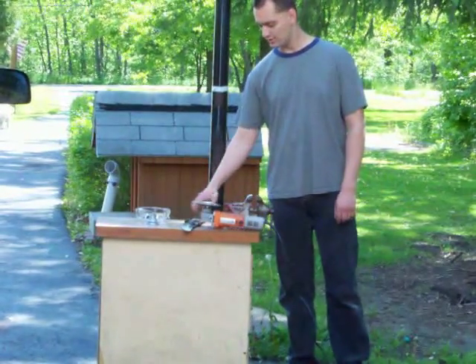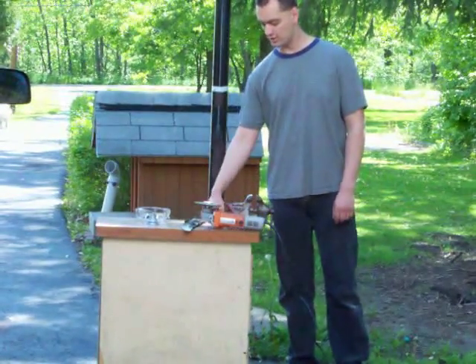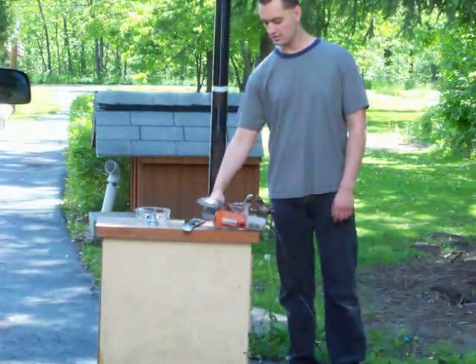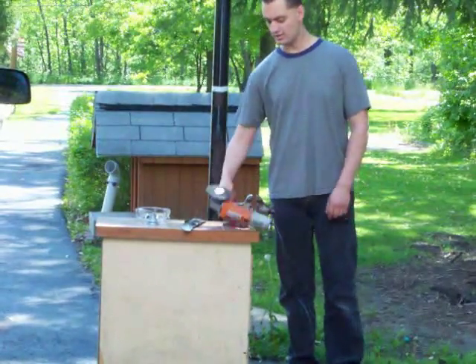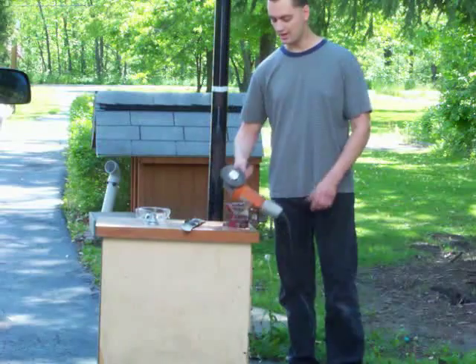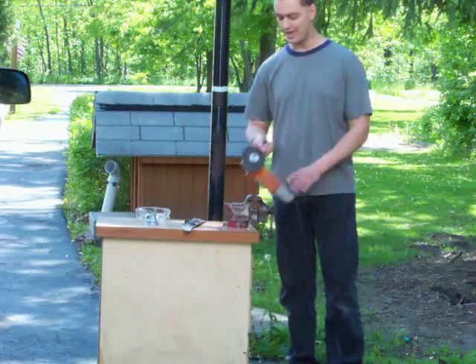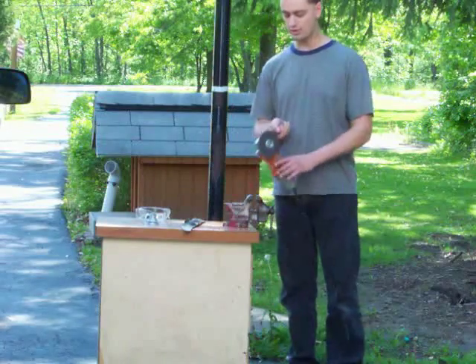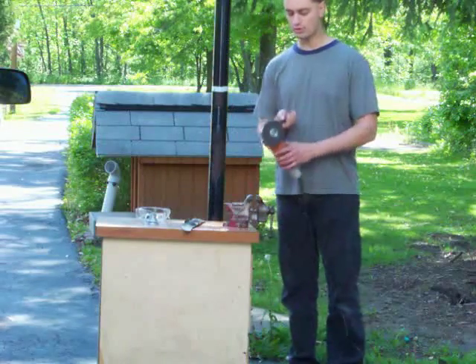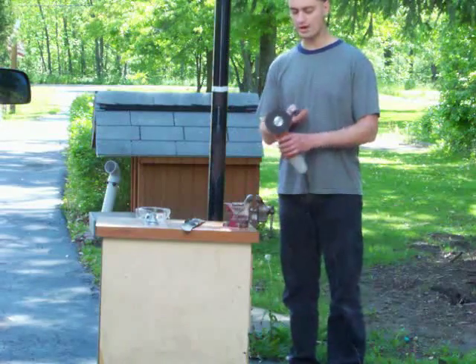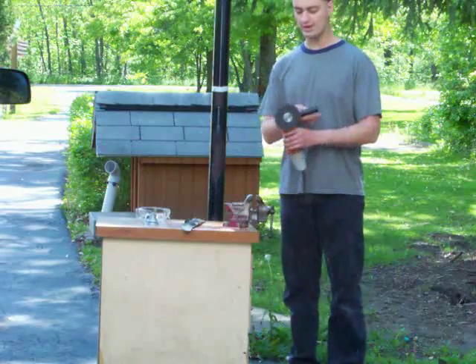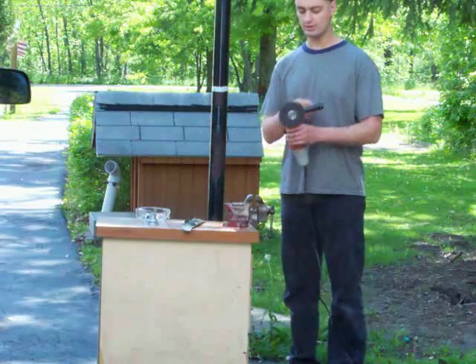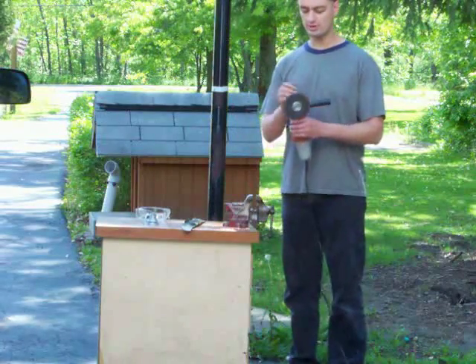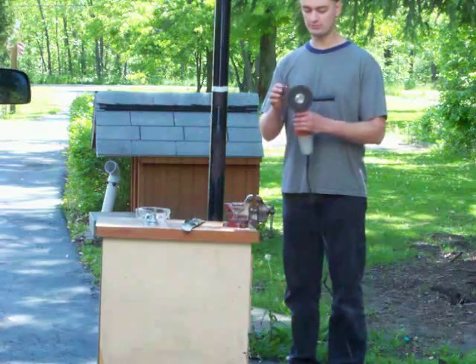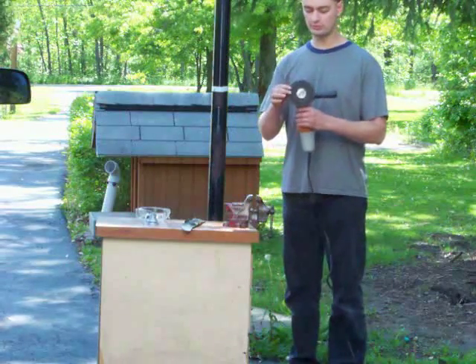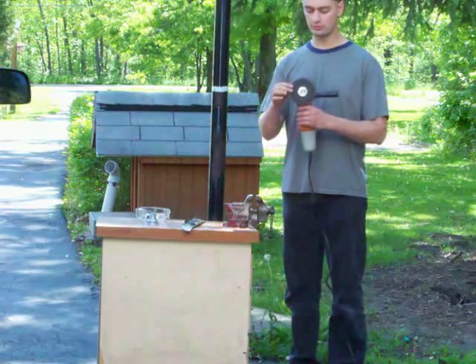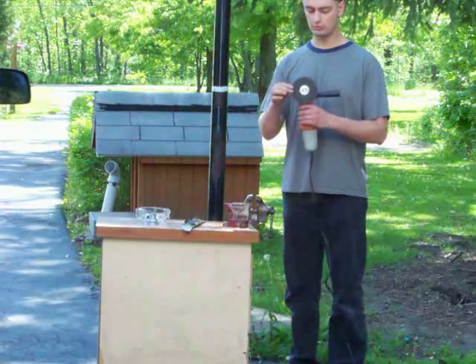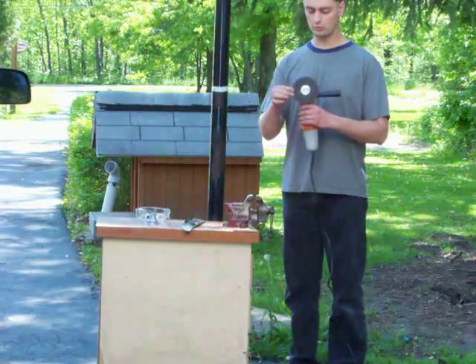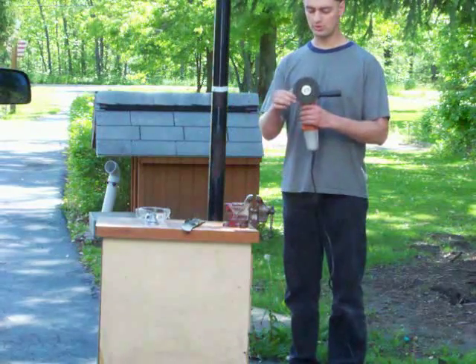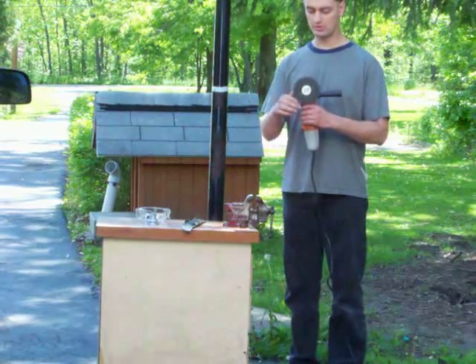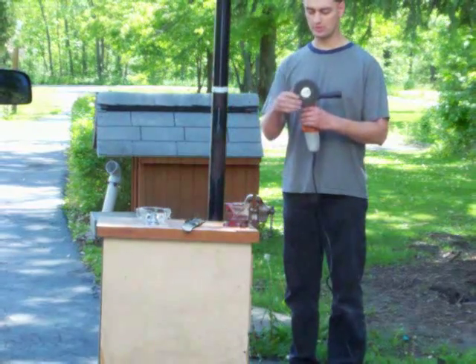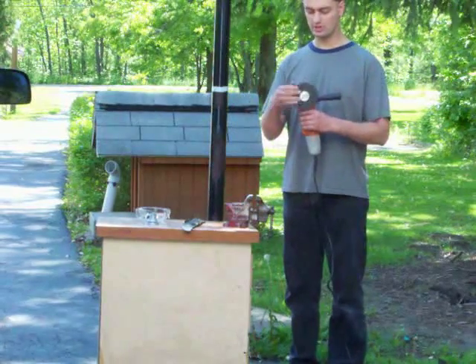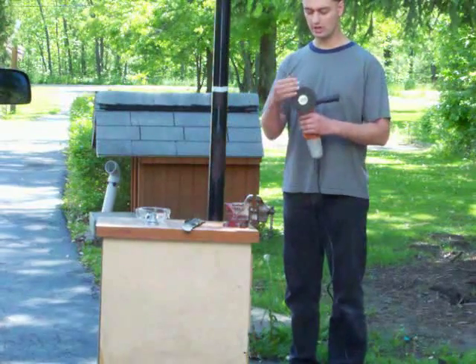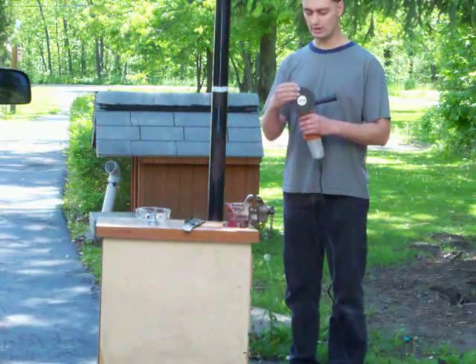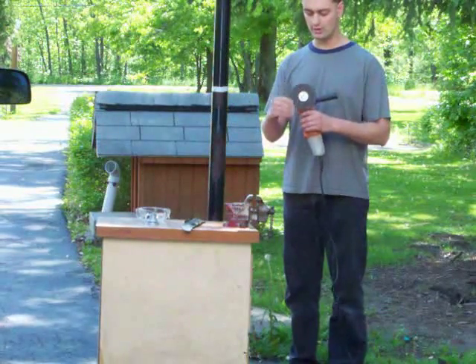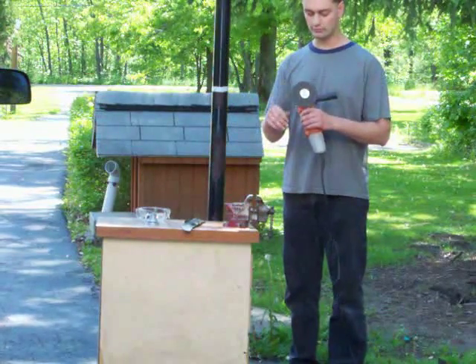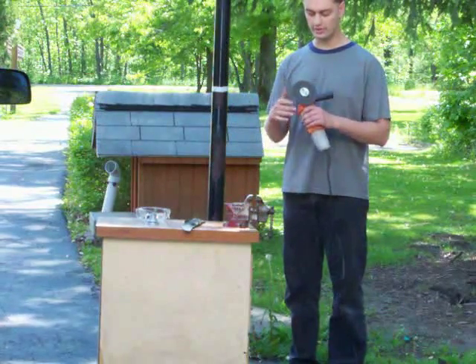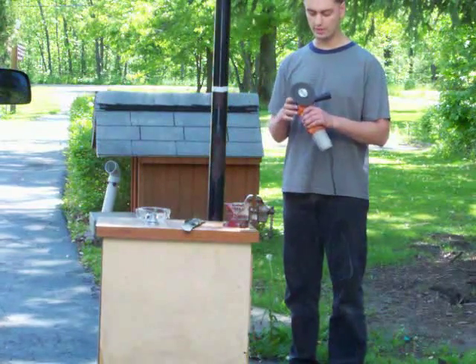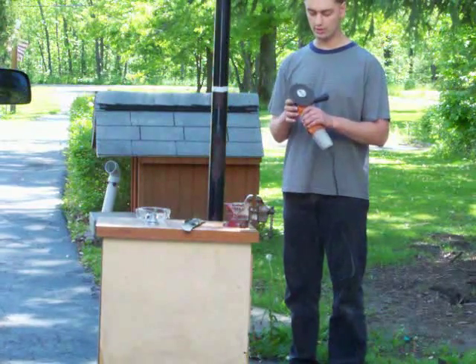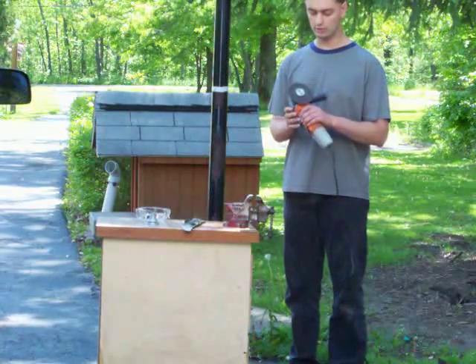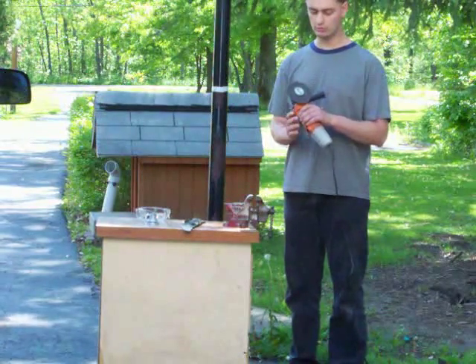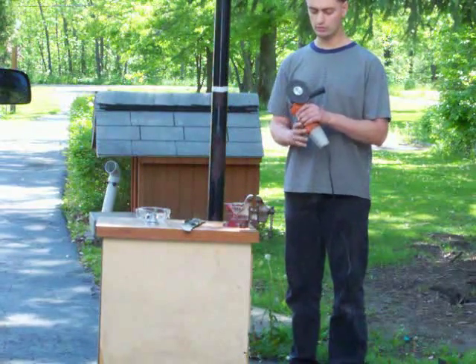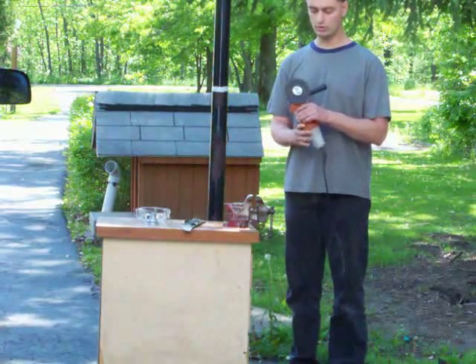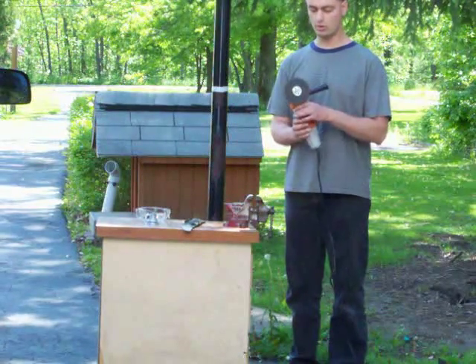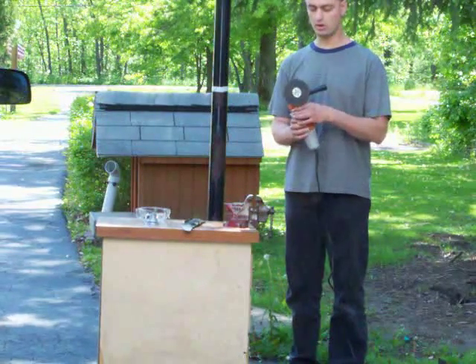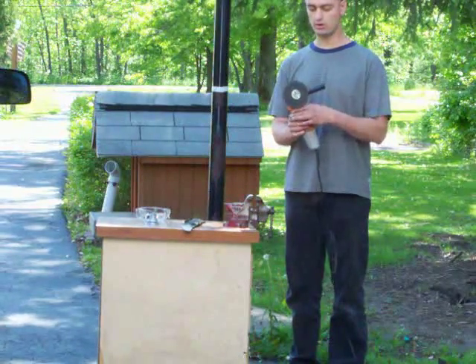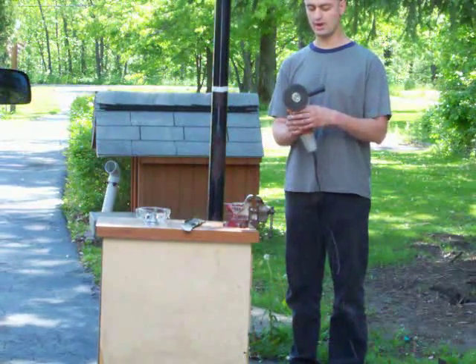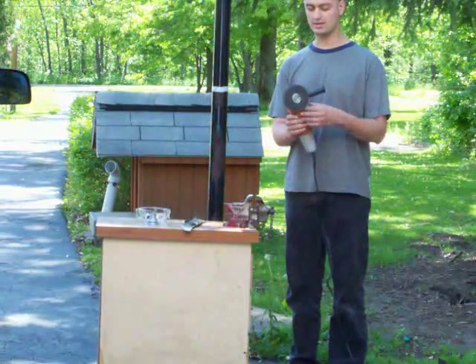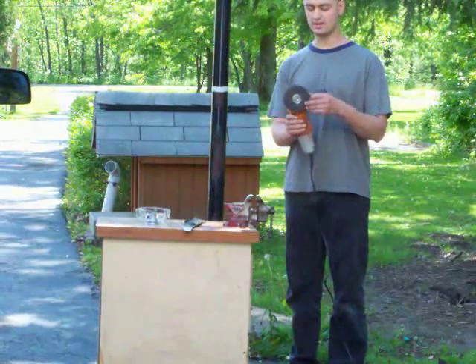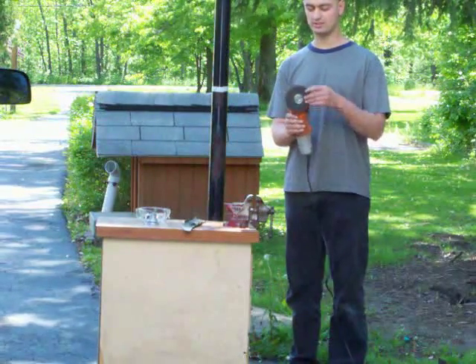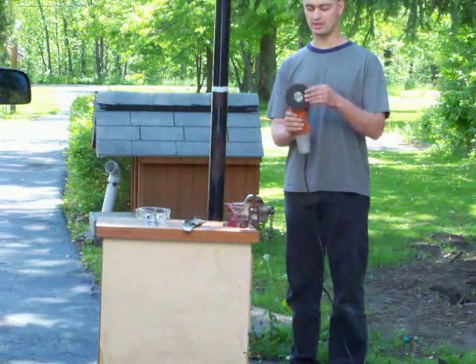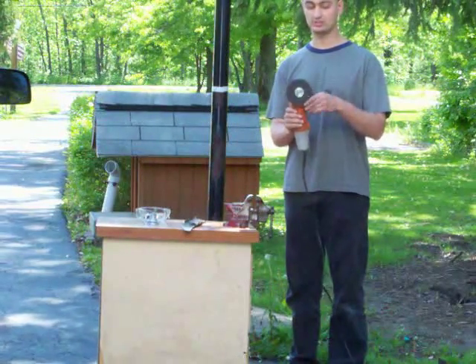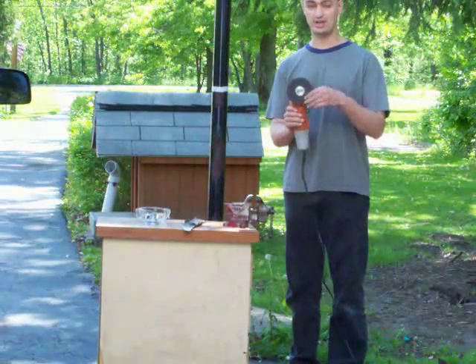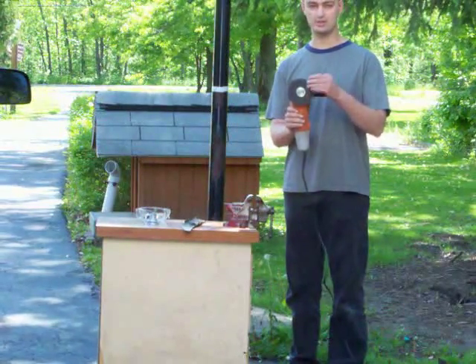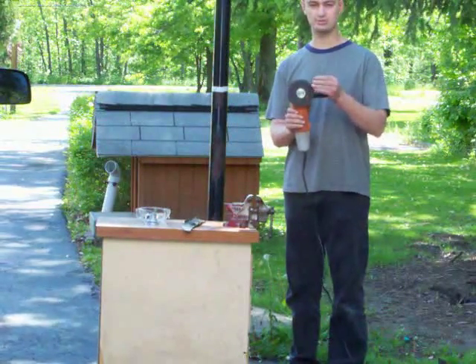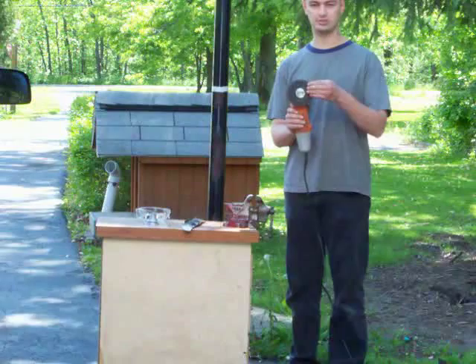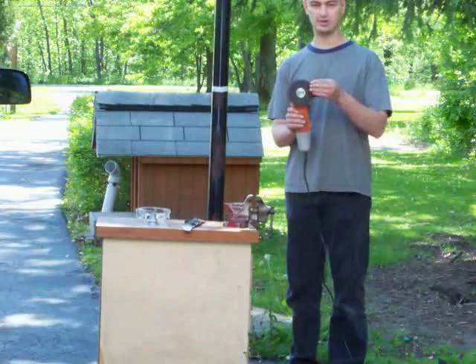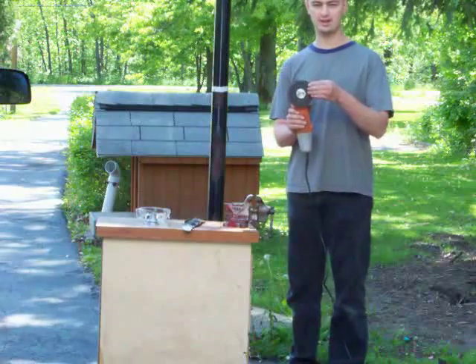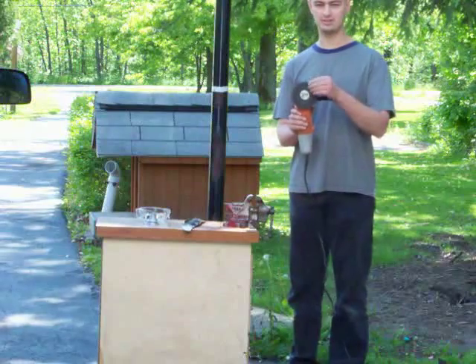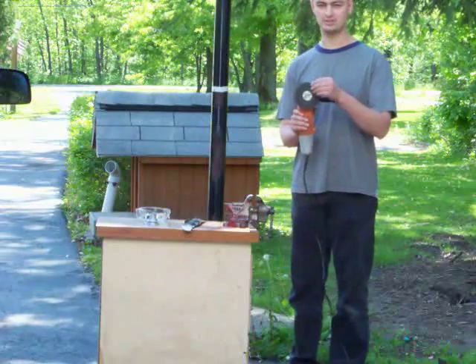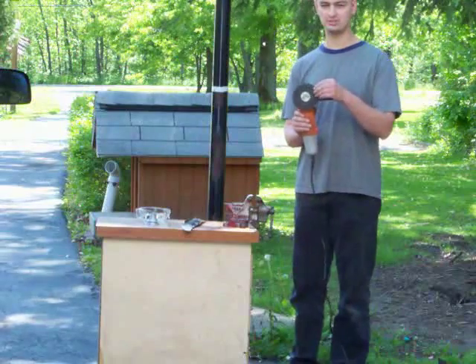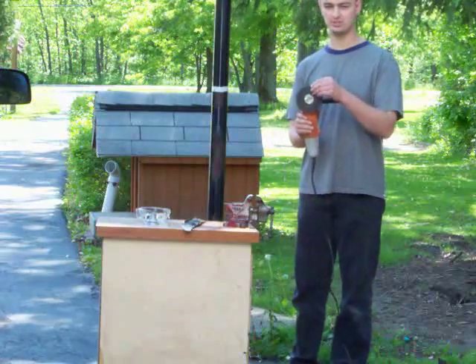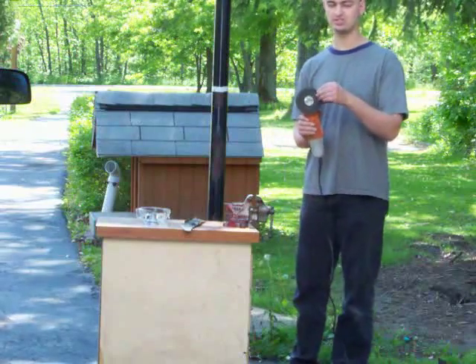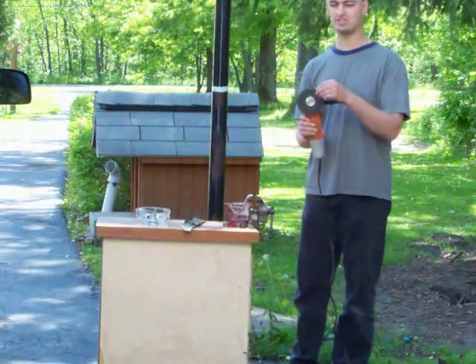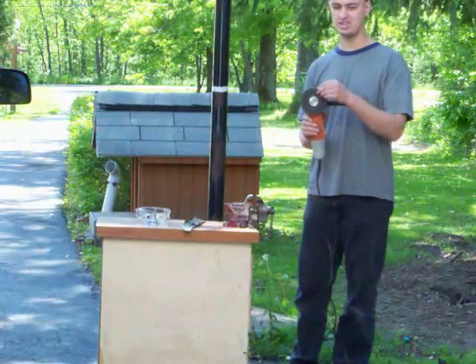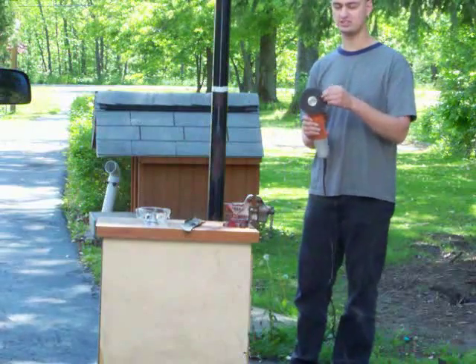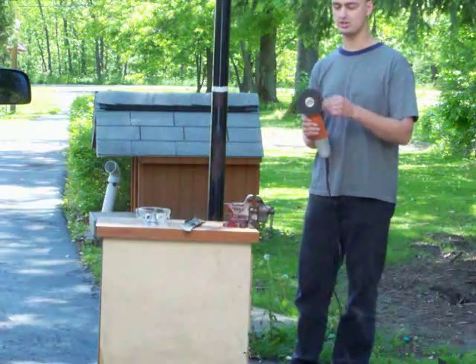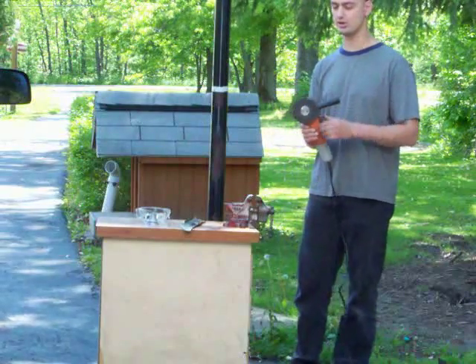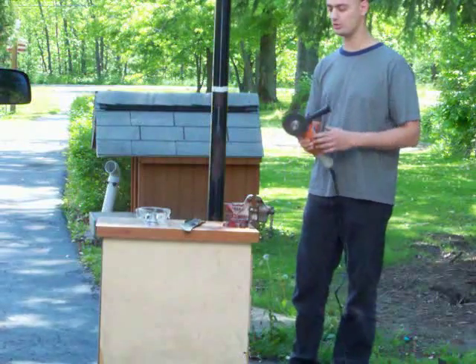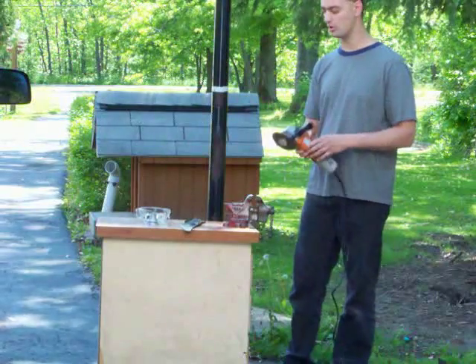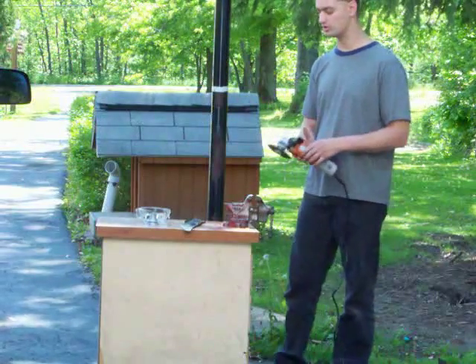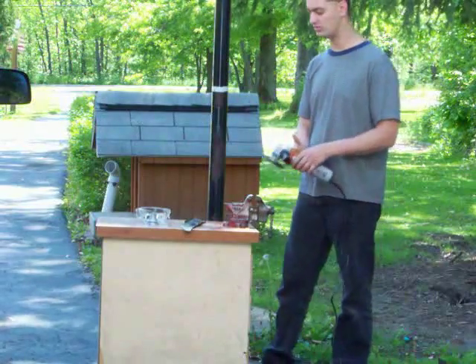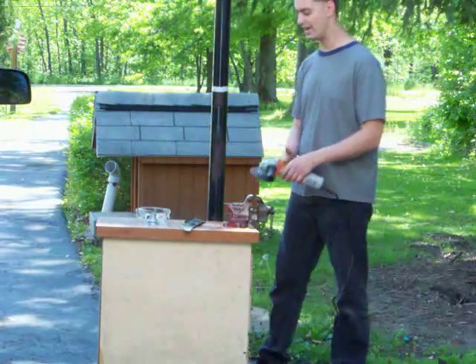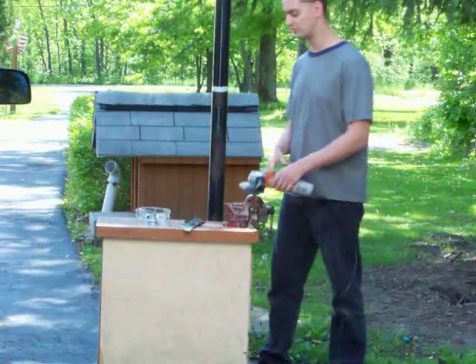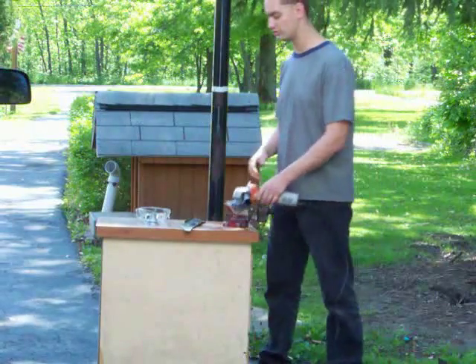You're going to need an angle grinder with either a cutoff wheel or a grinding disc. I use a grinding disc because it's easier and works faster.